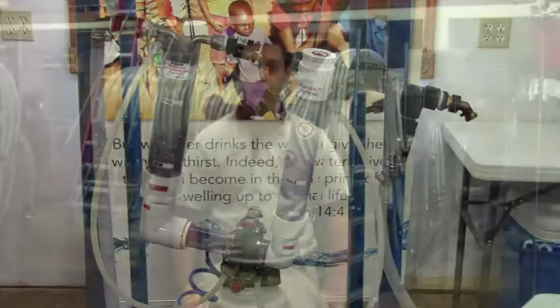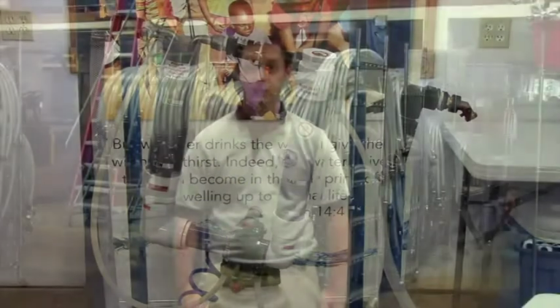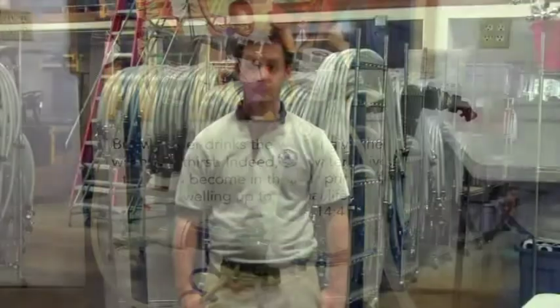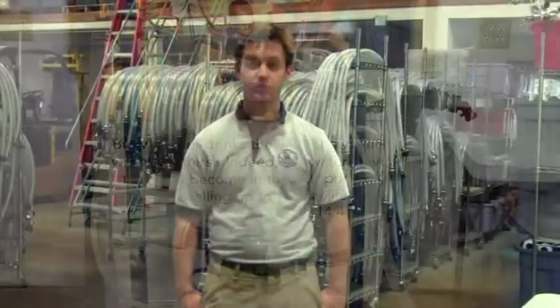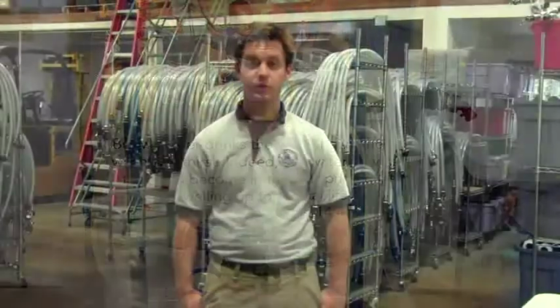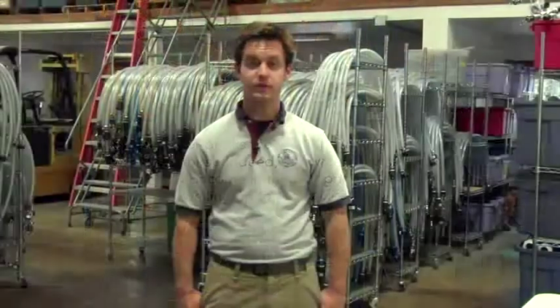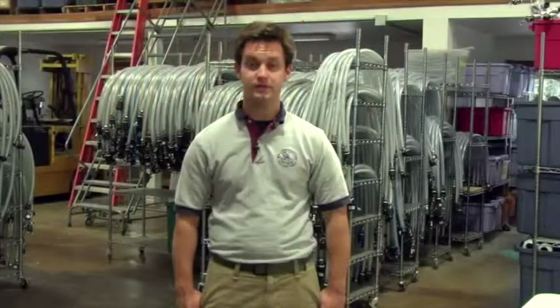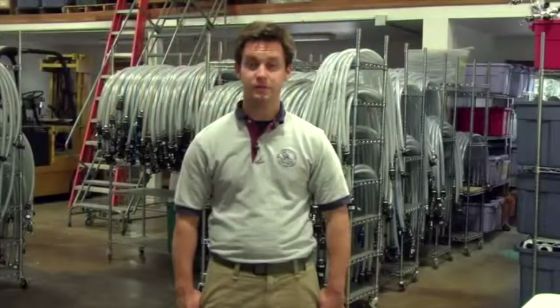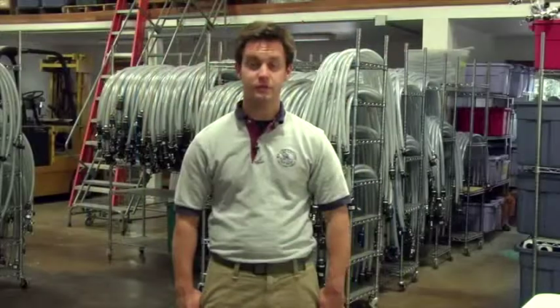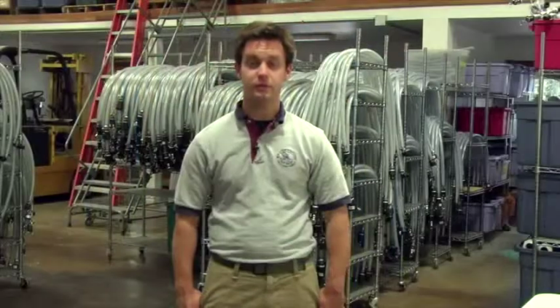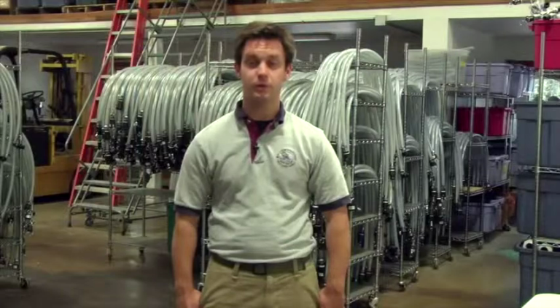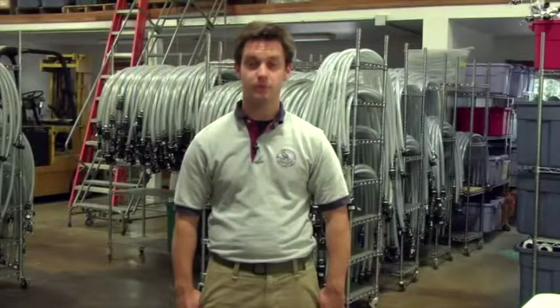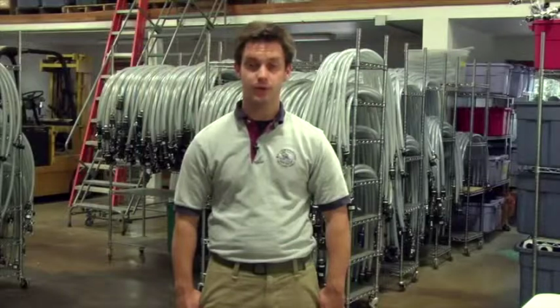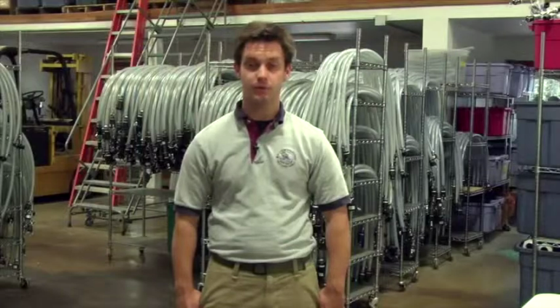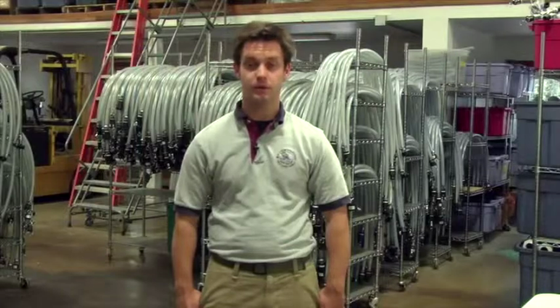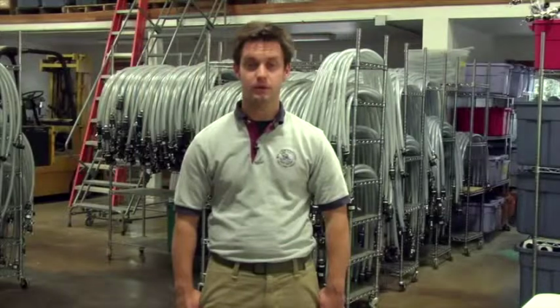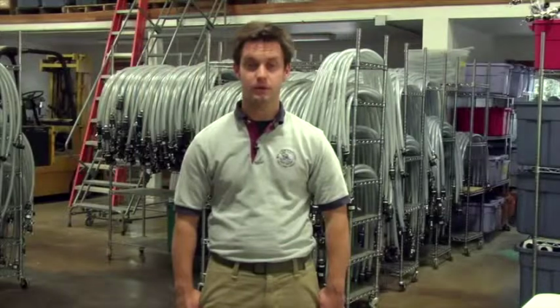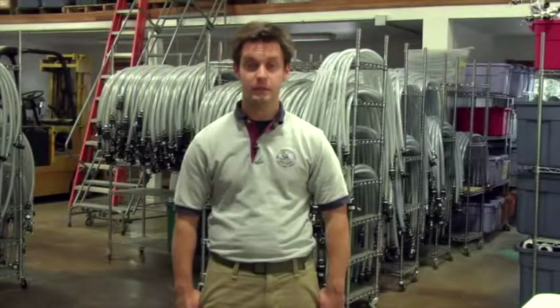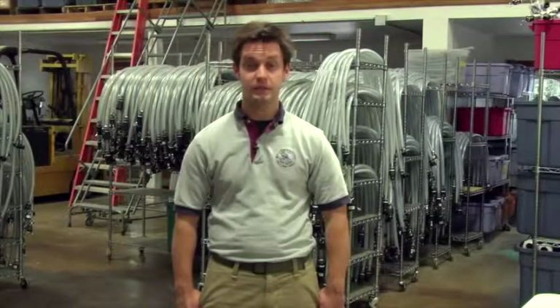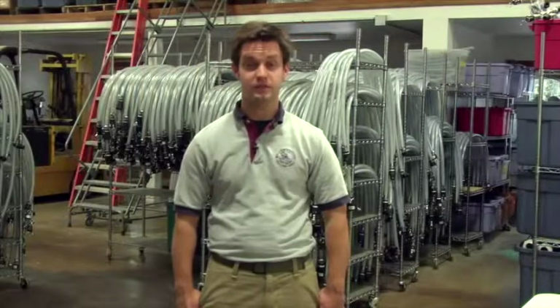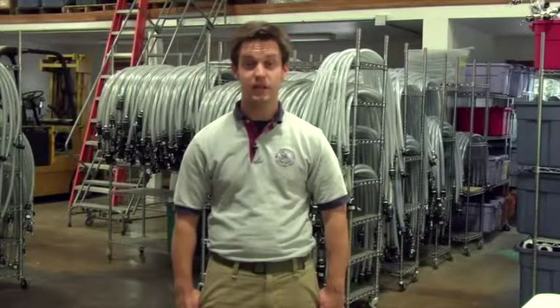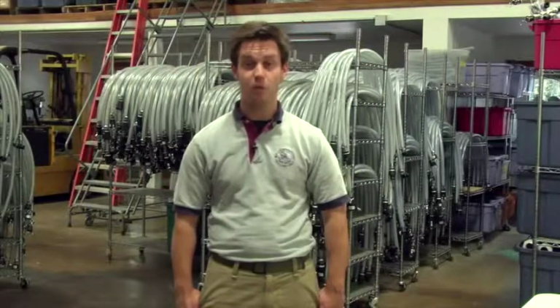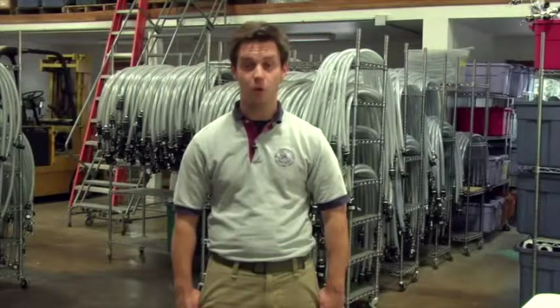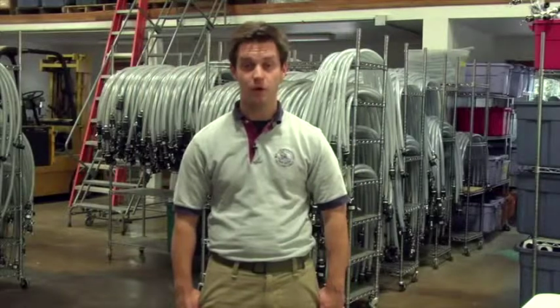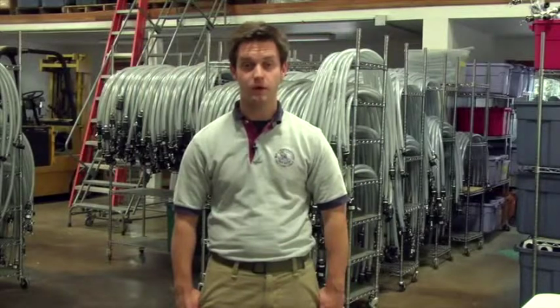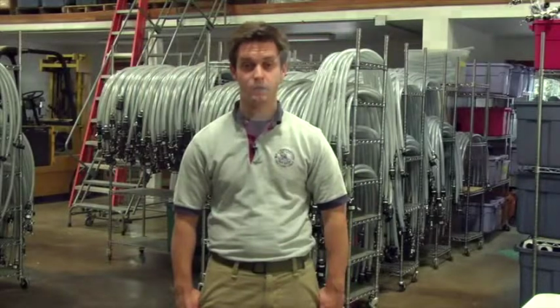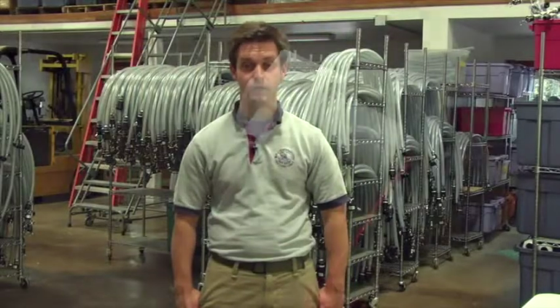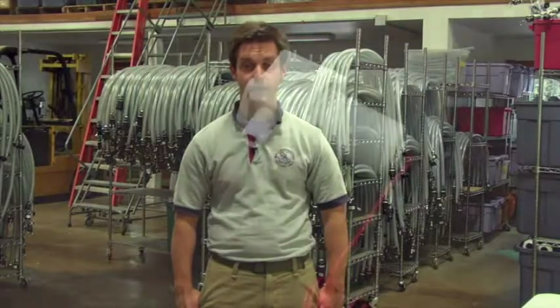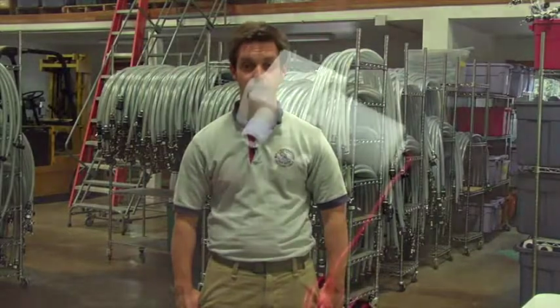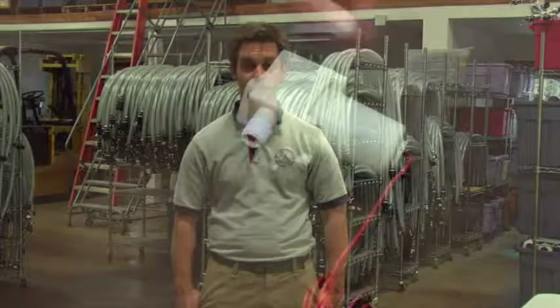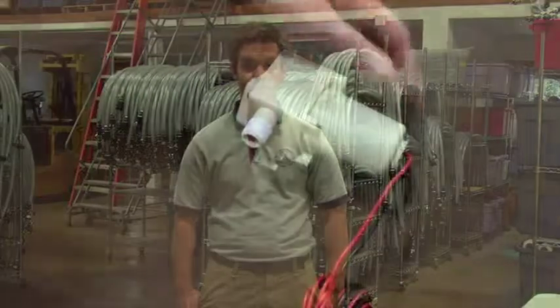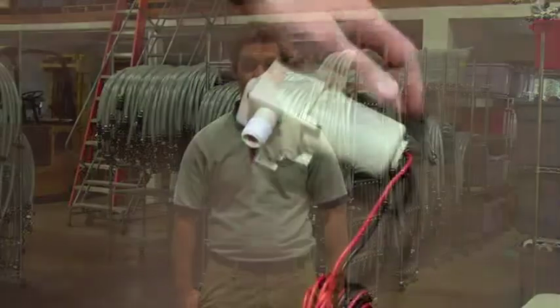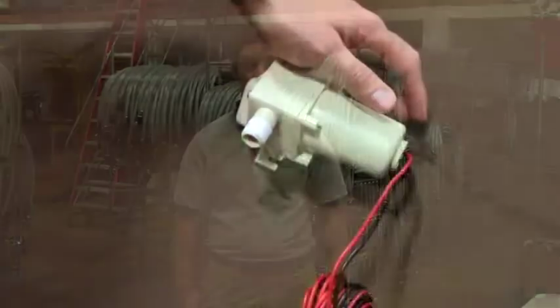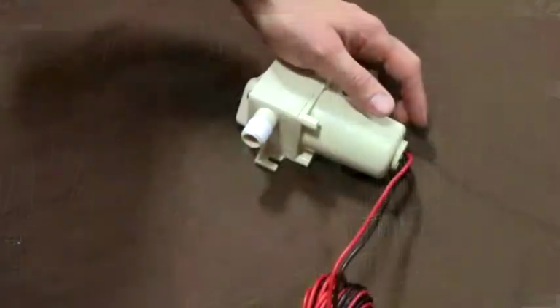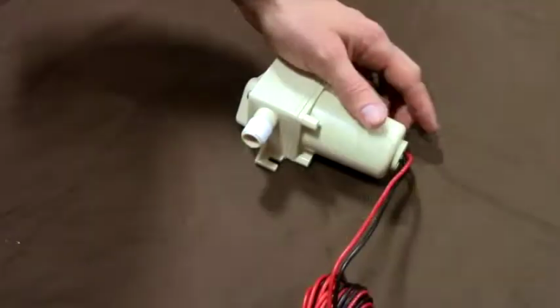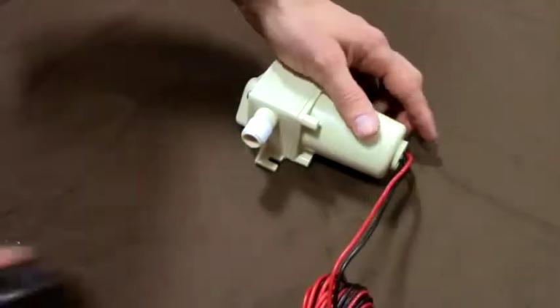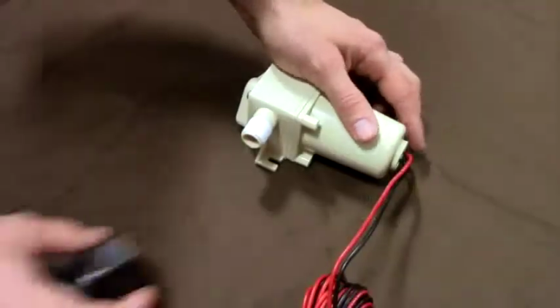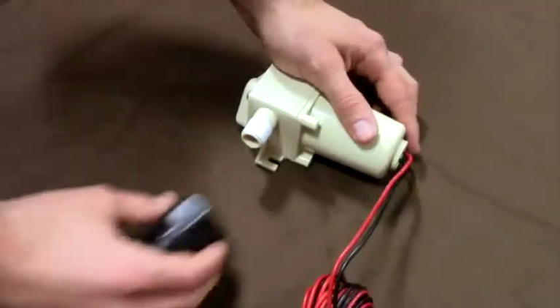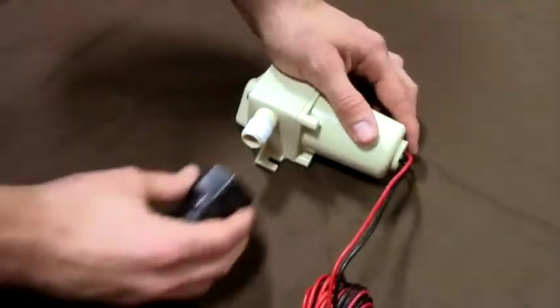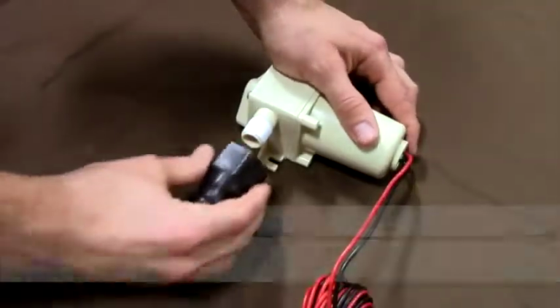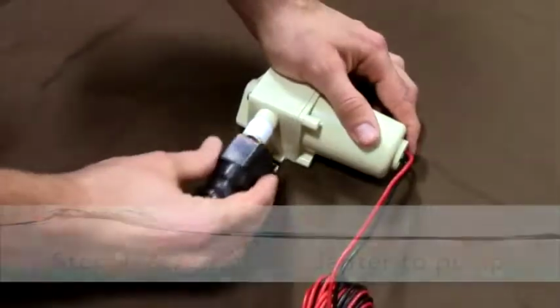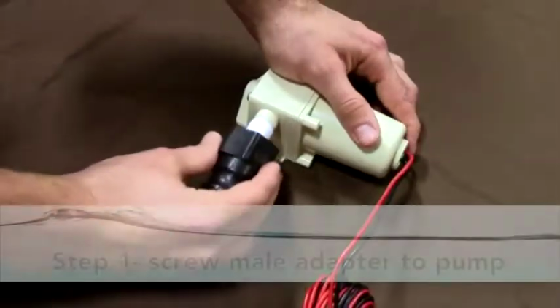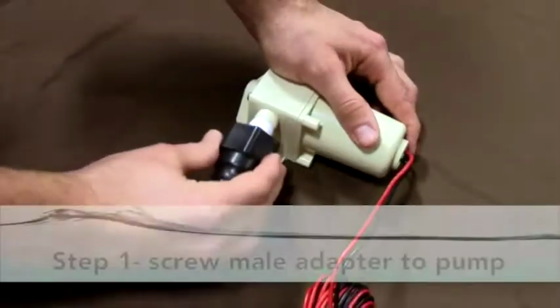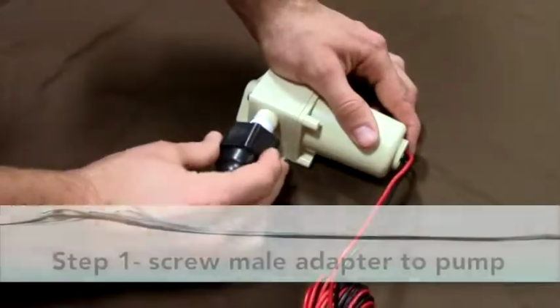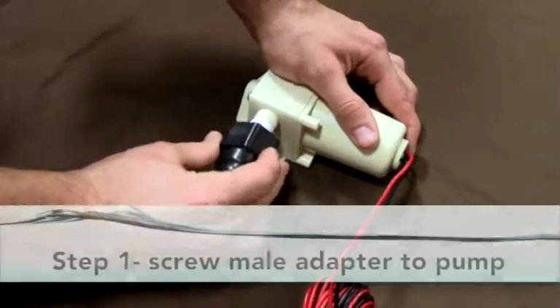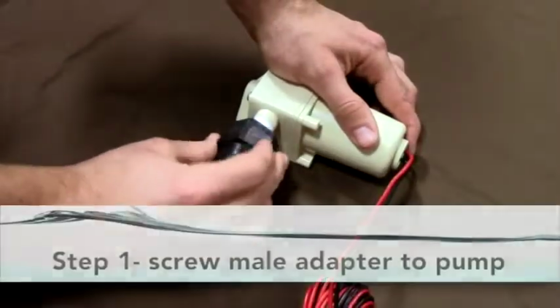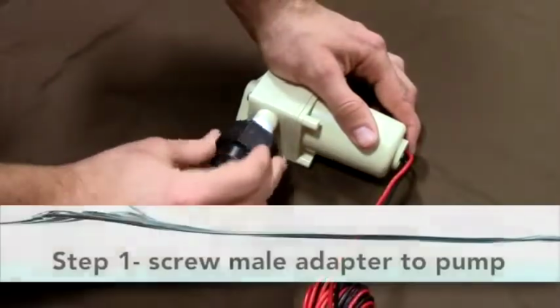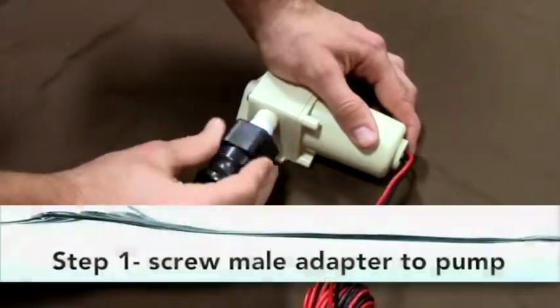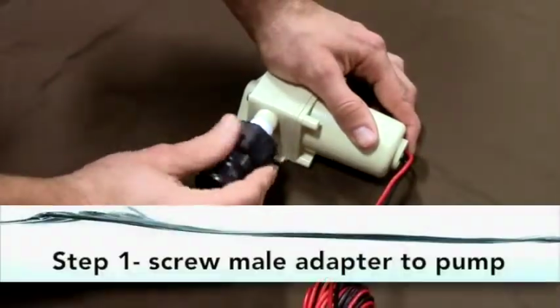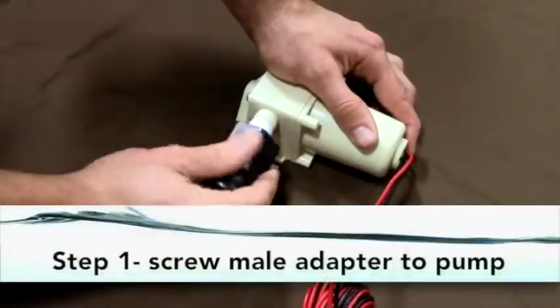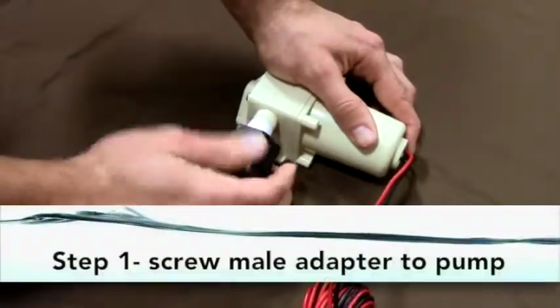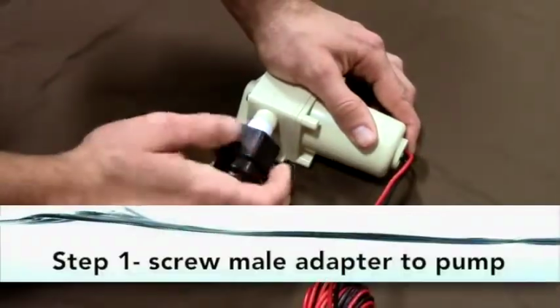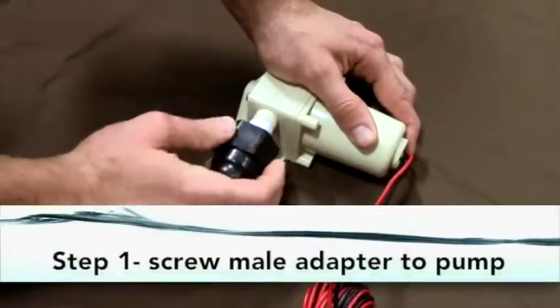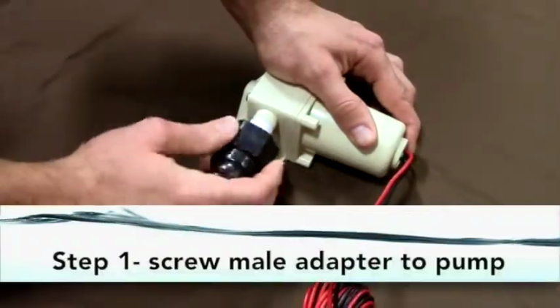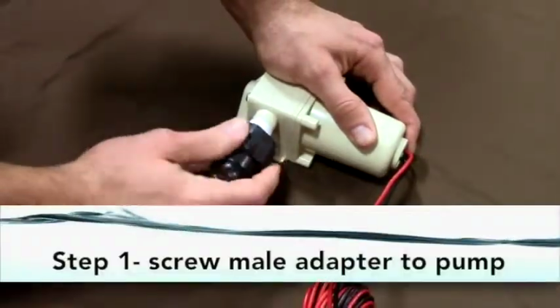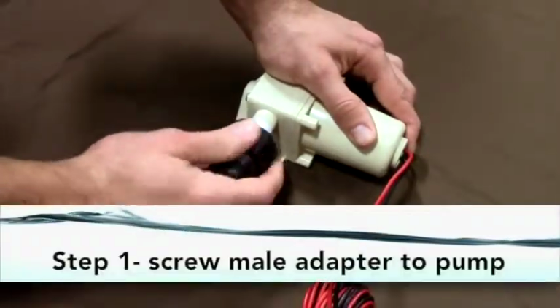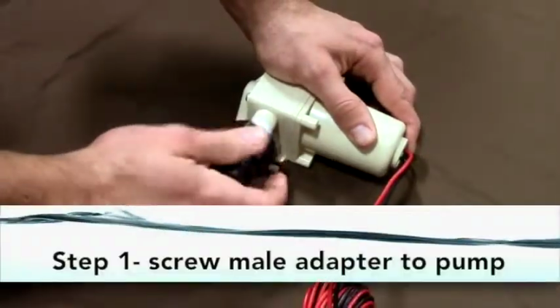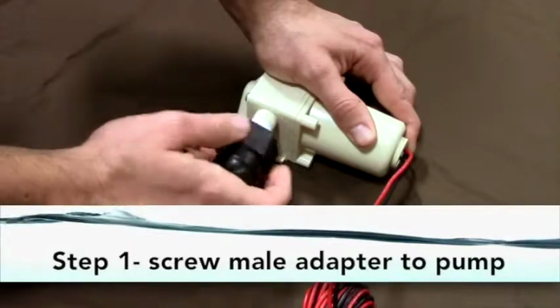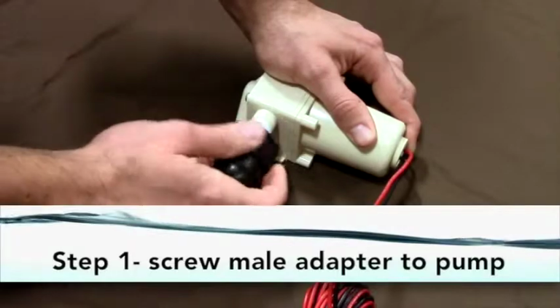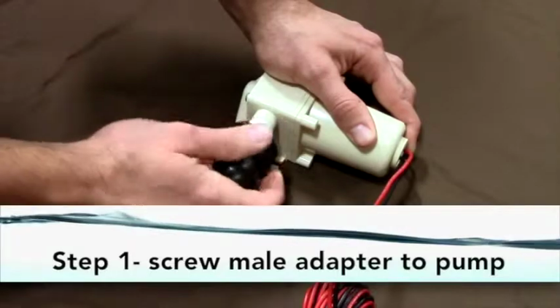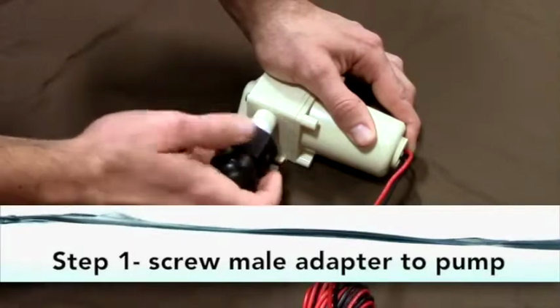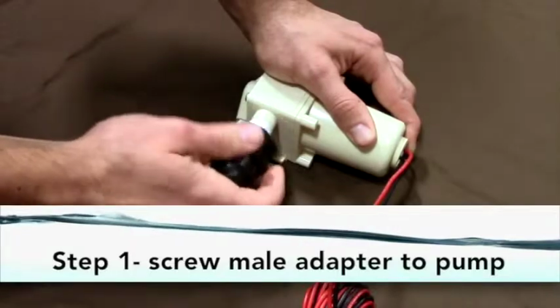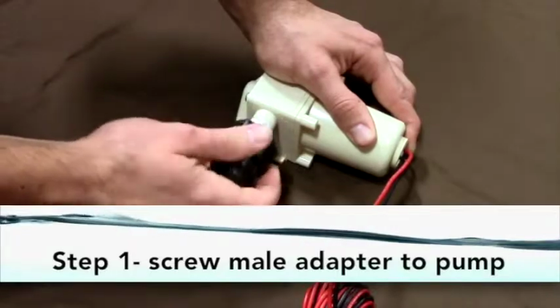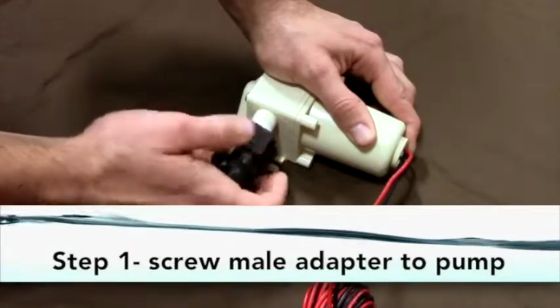Assembling the submersible pump. Step one: screw the 3/4 inch male adapter onto the submersible pump connector.